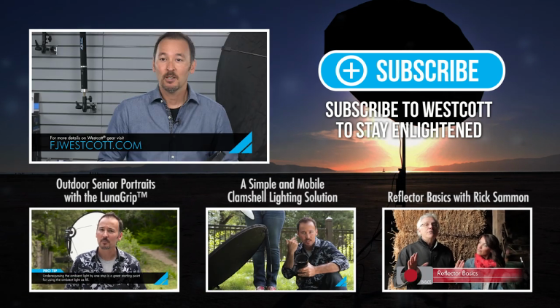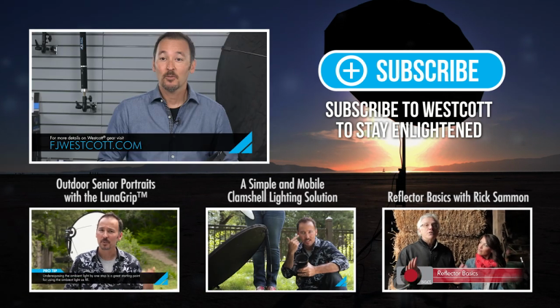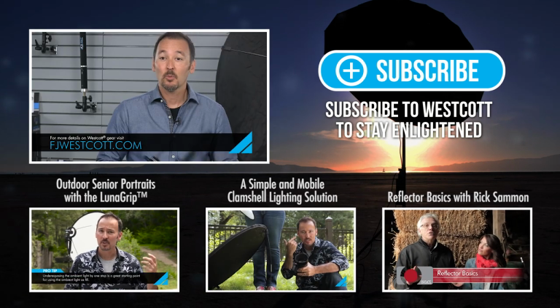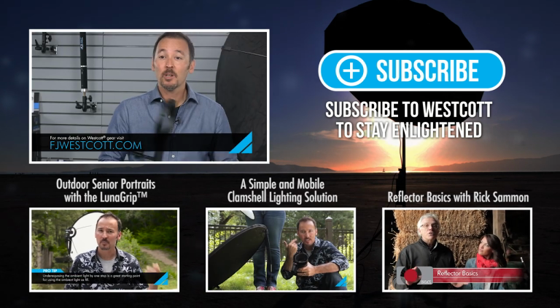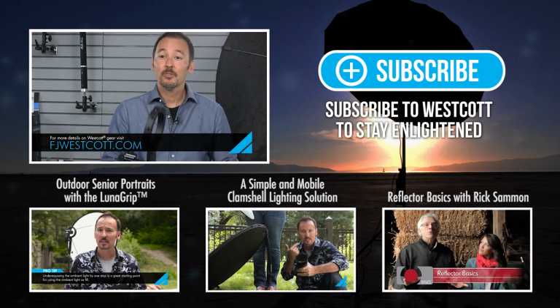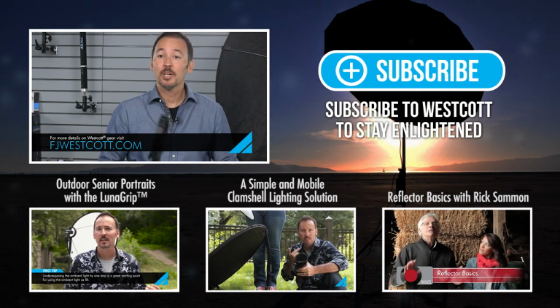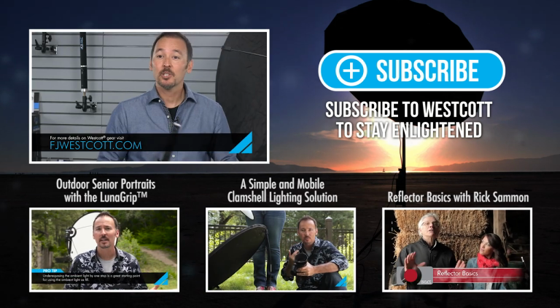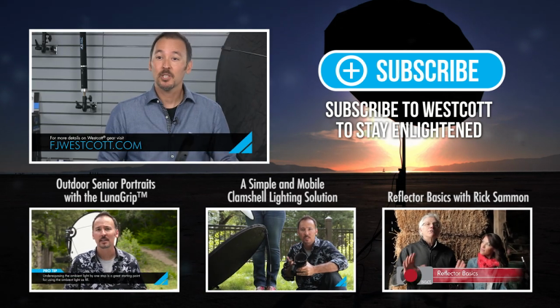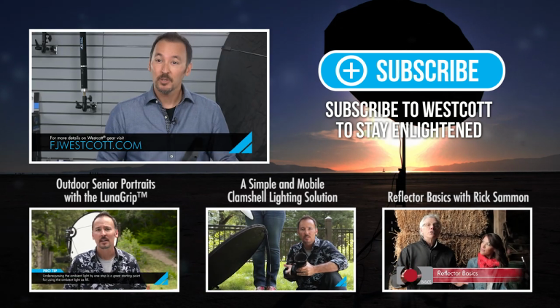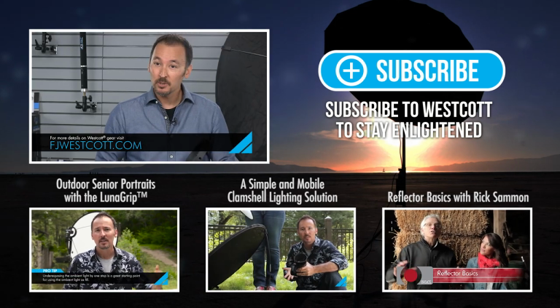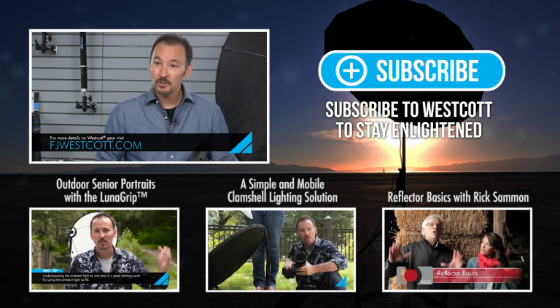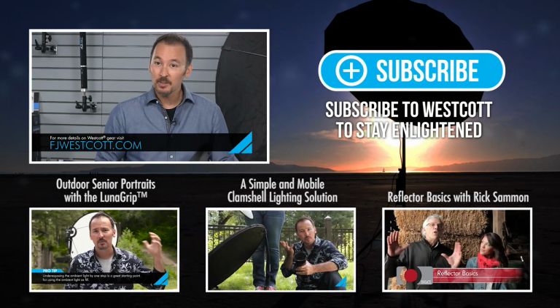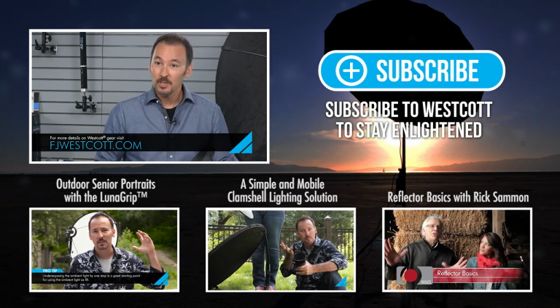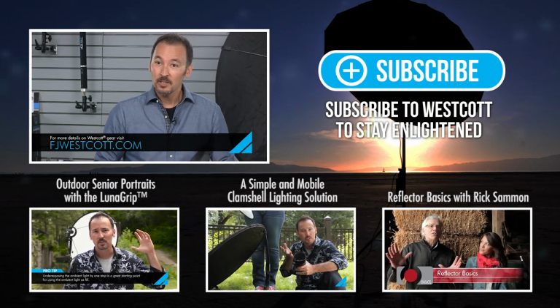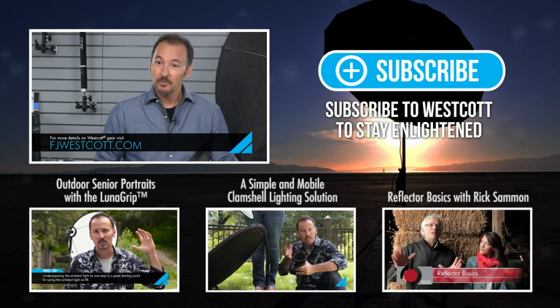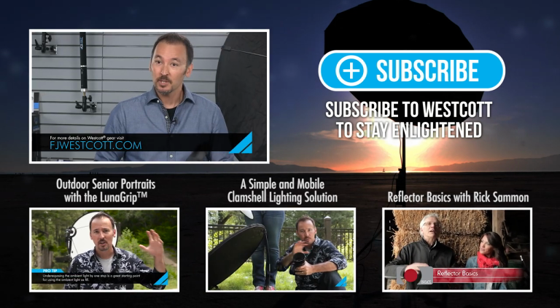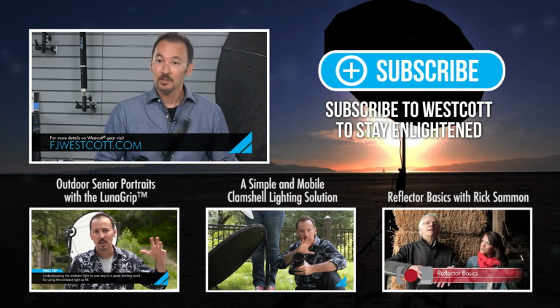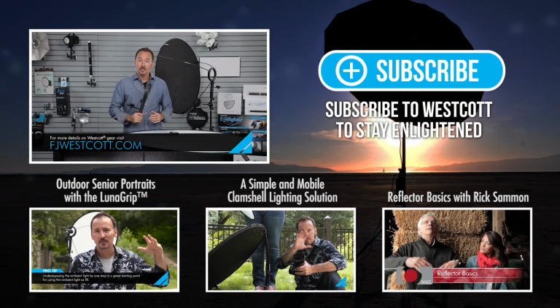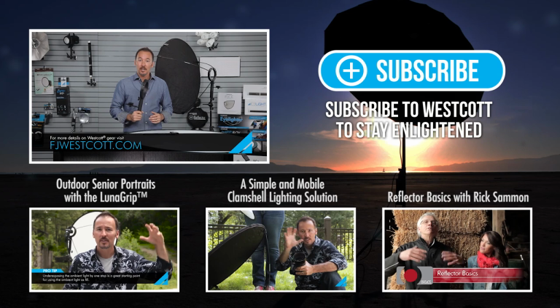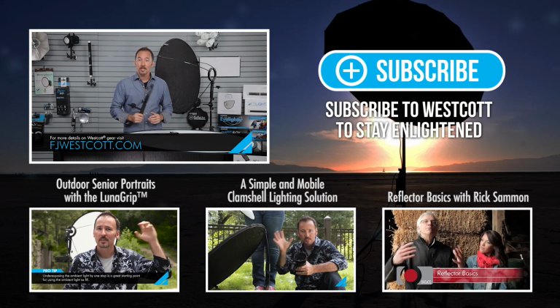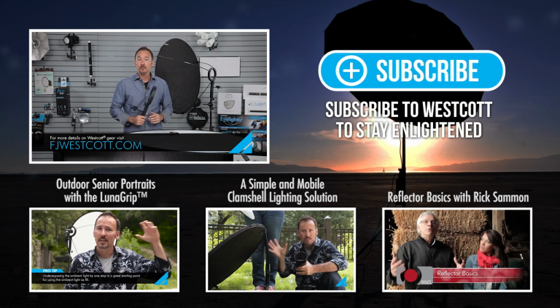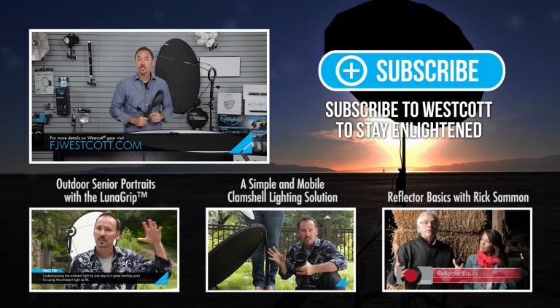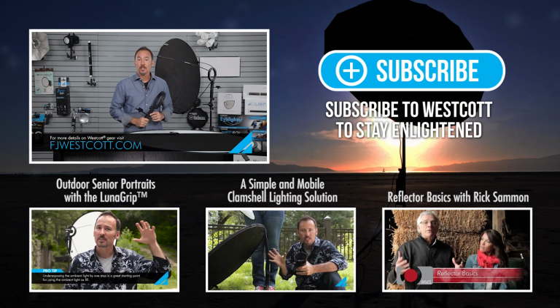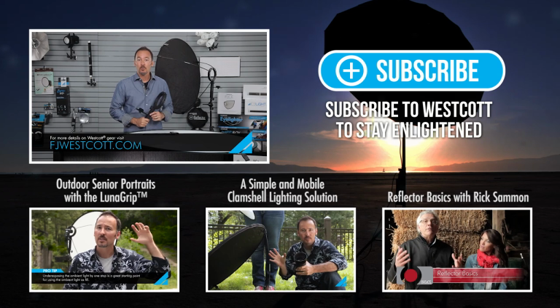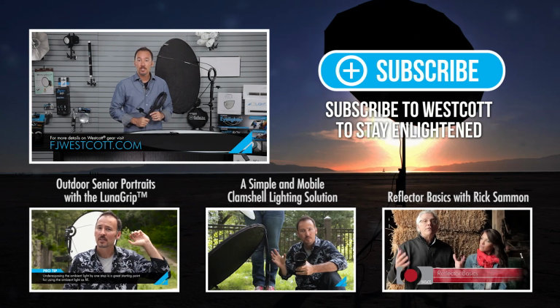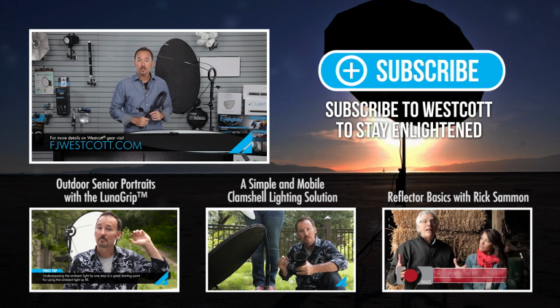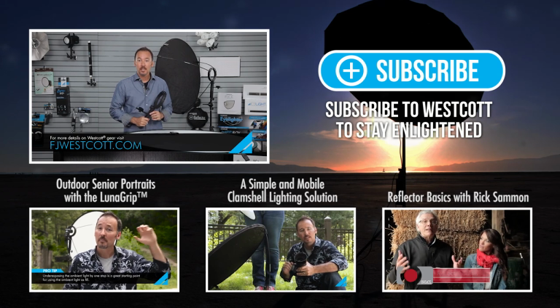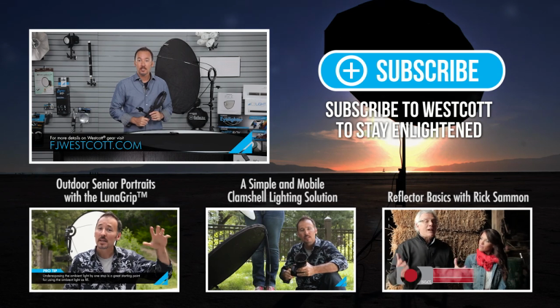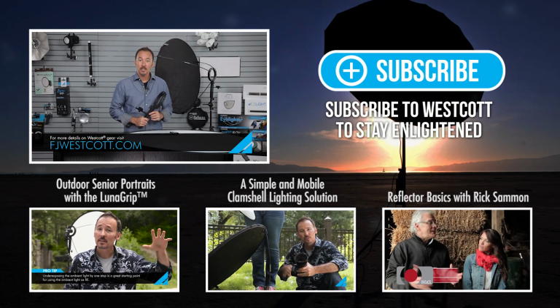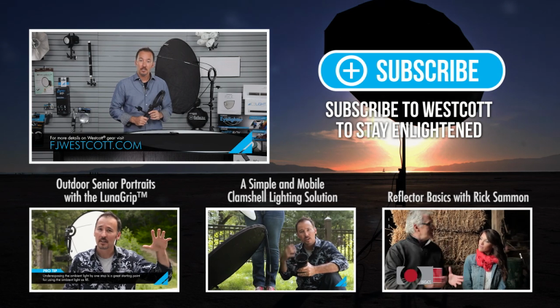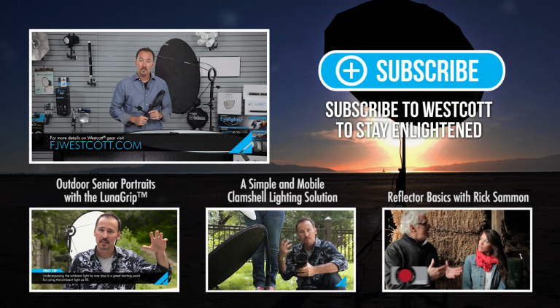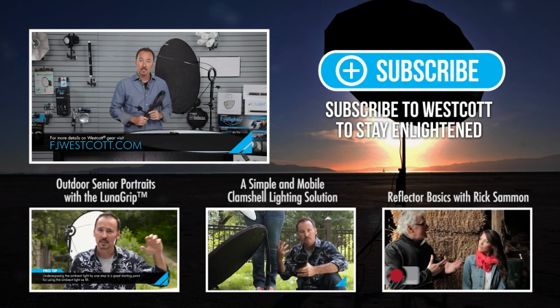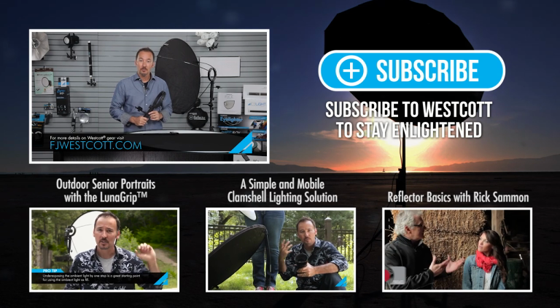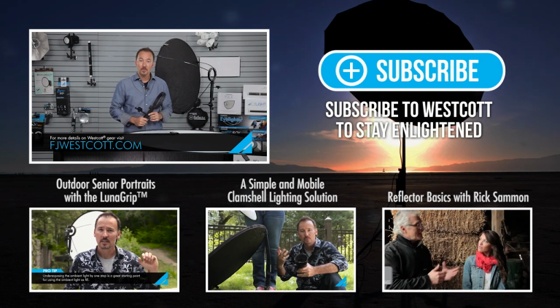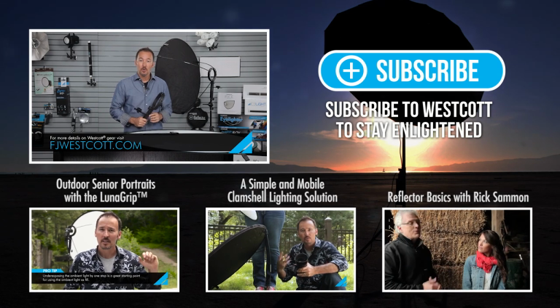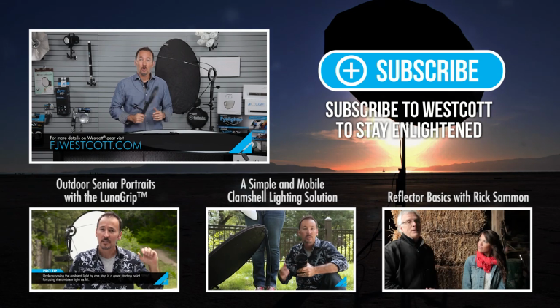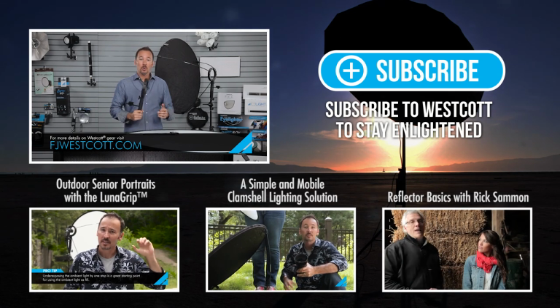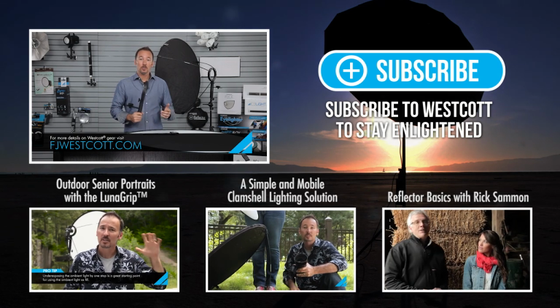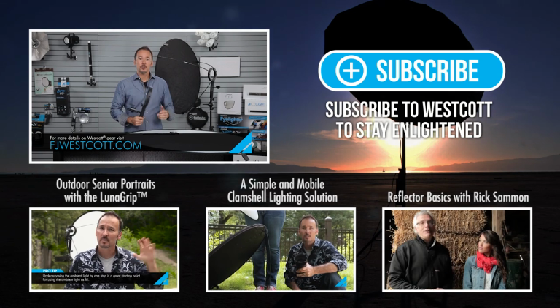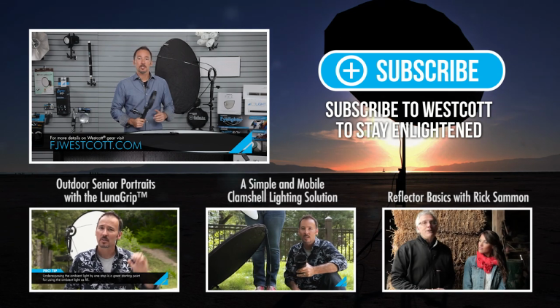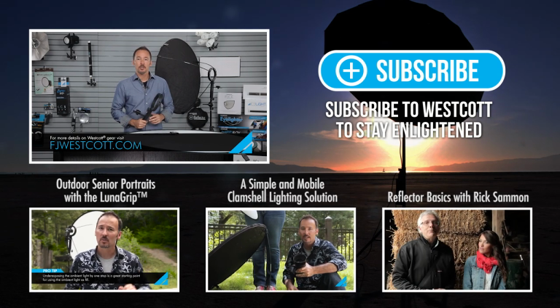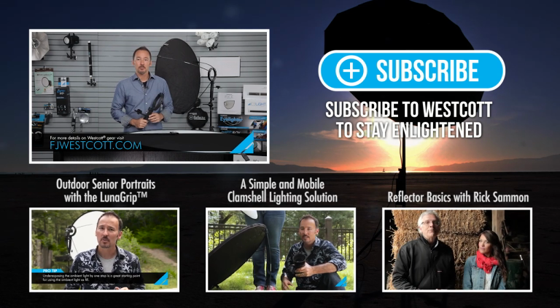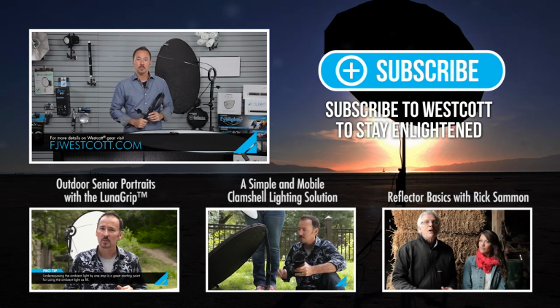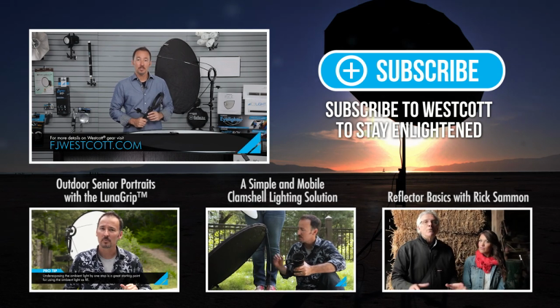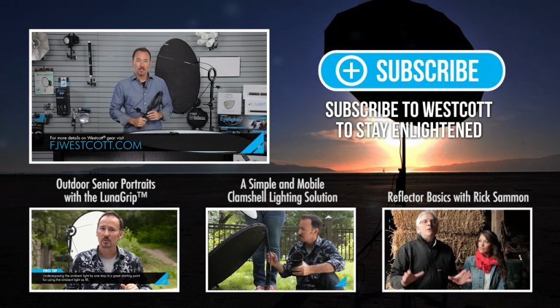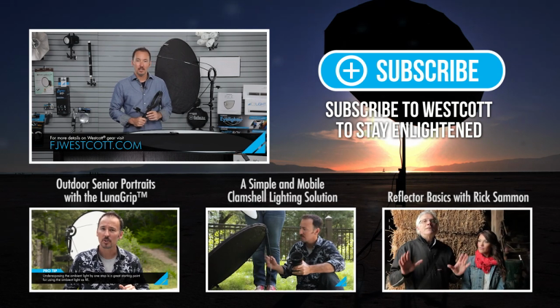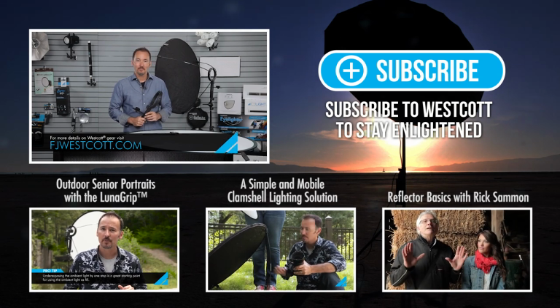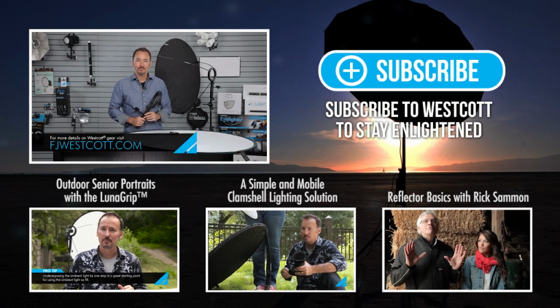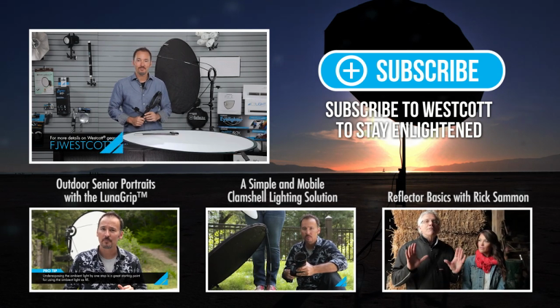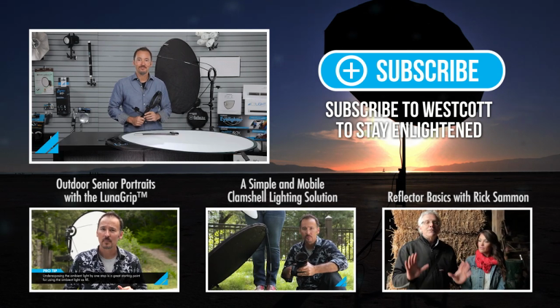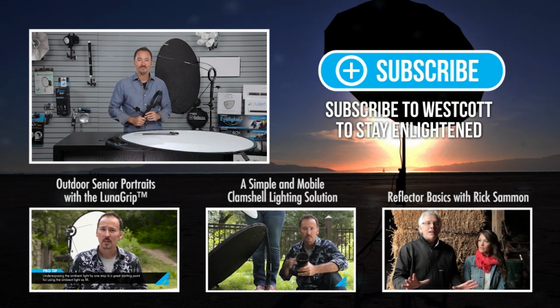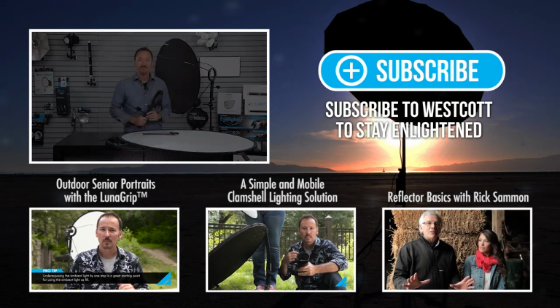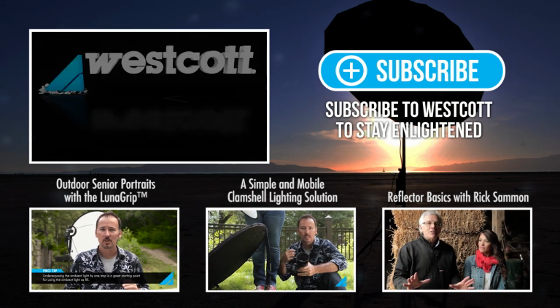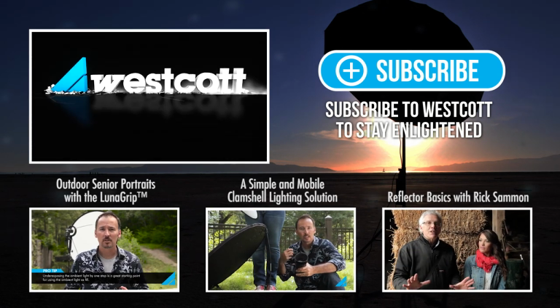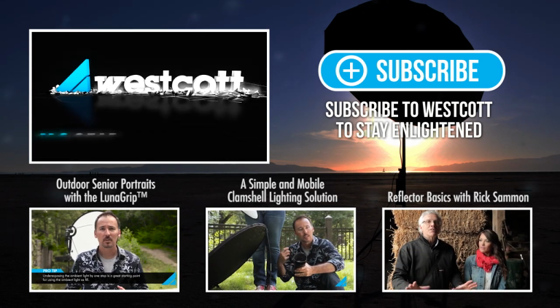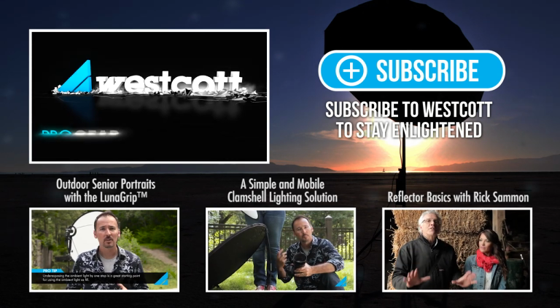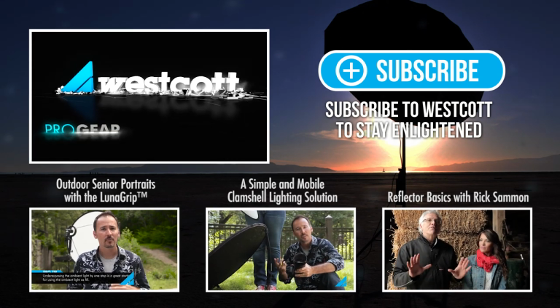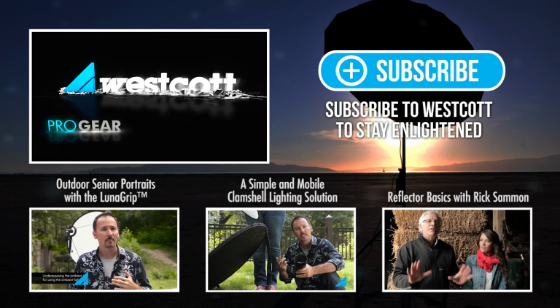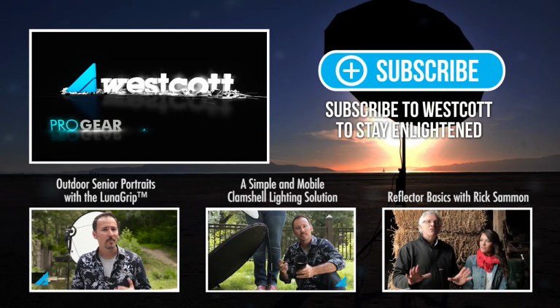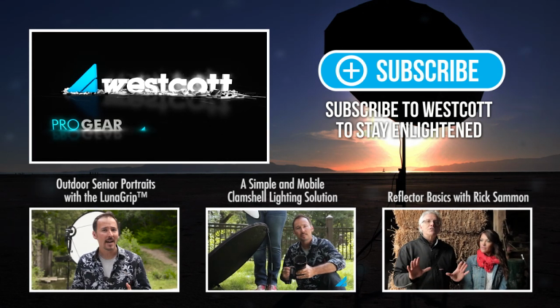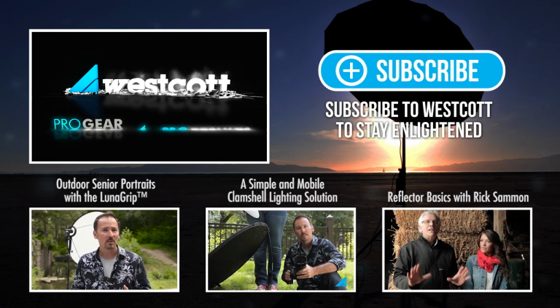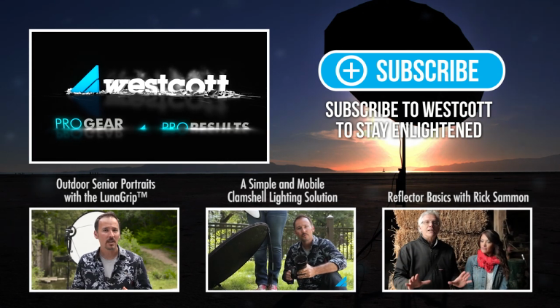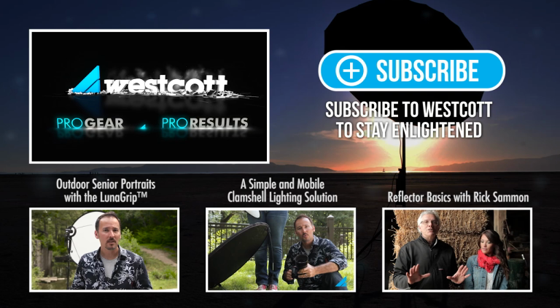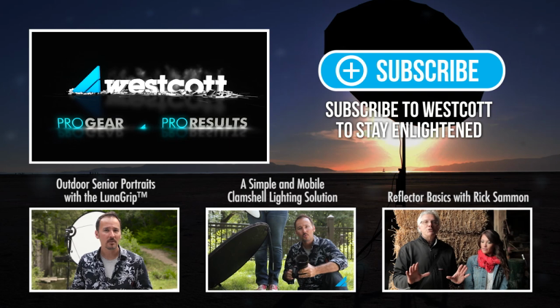For more information on the LunaGrip, visit fjwestcott.com or lunagrip.com. Thank you.